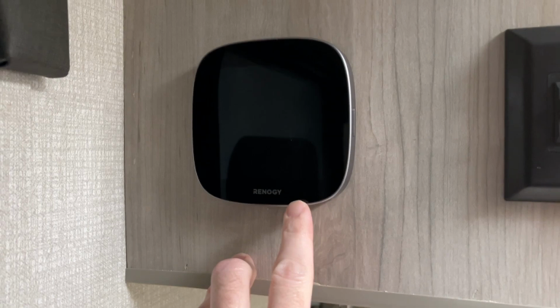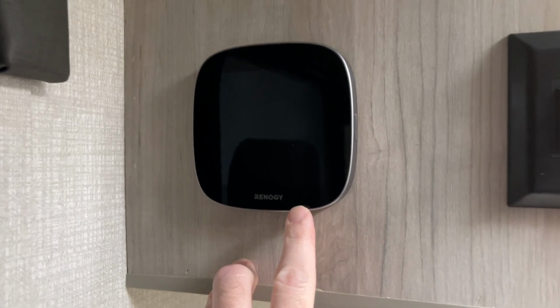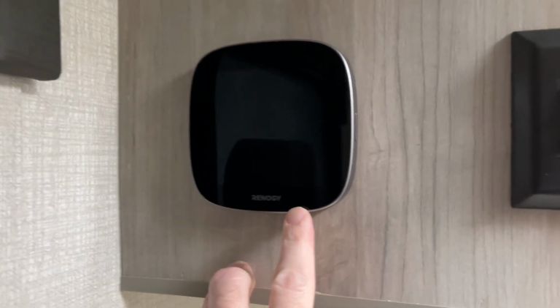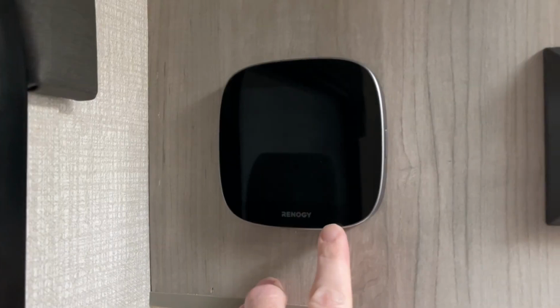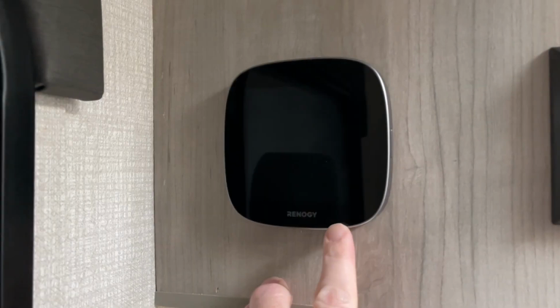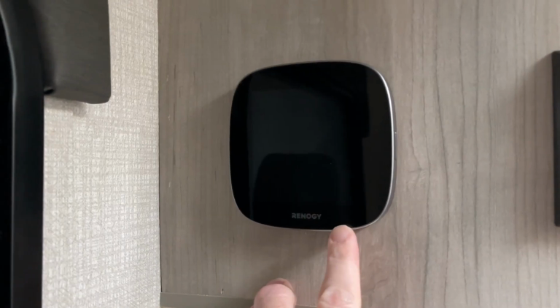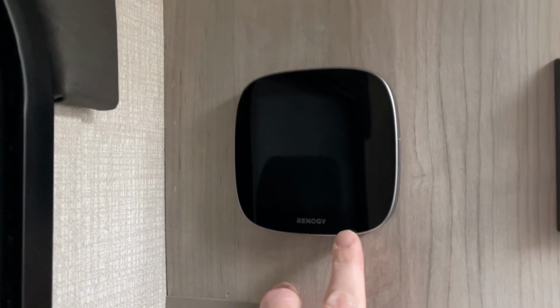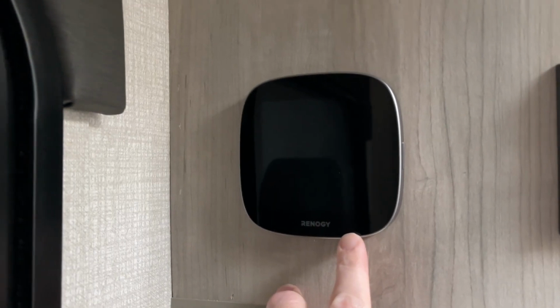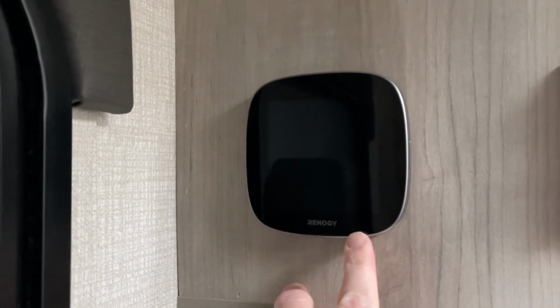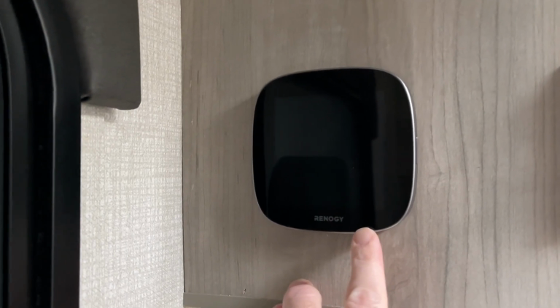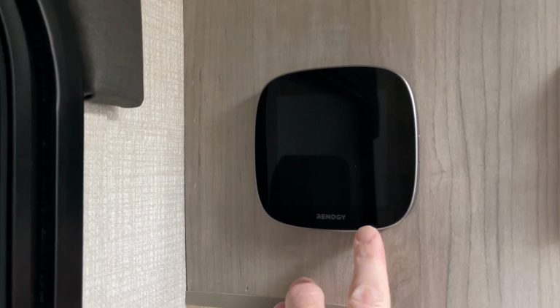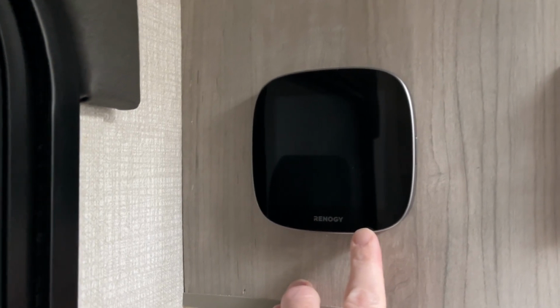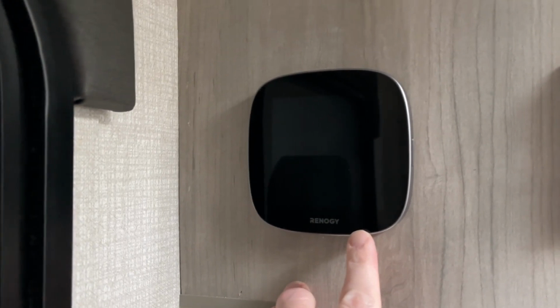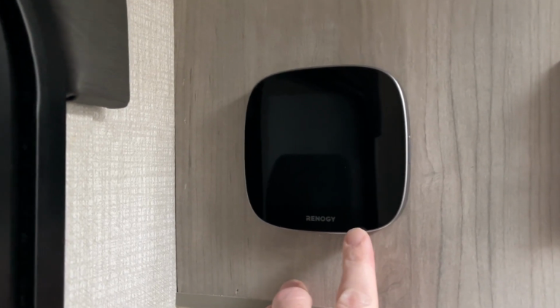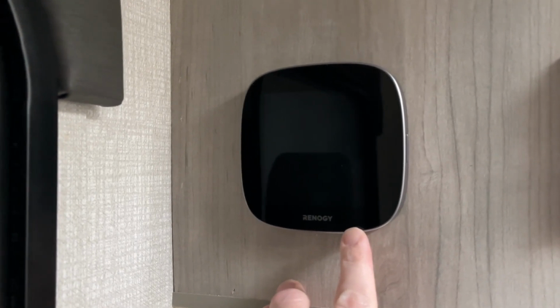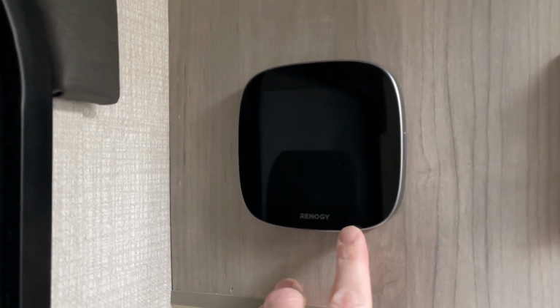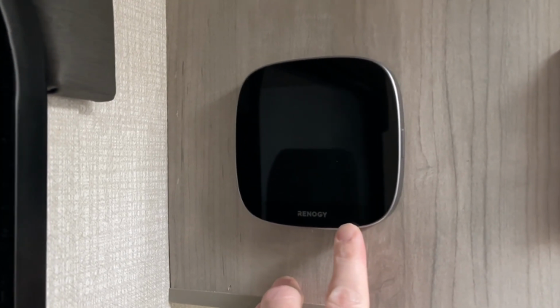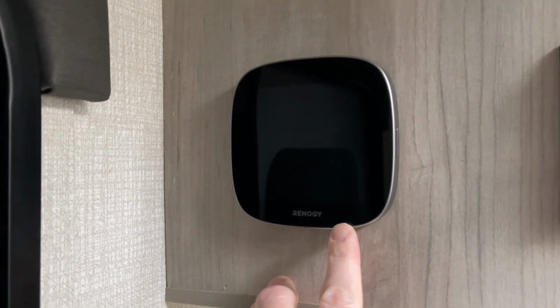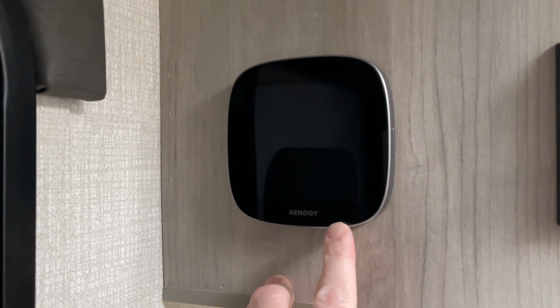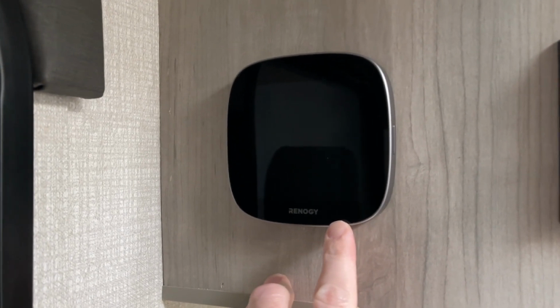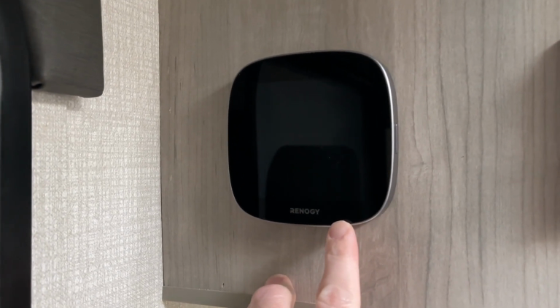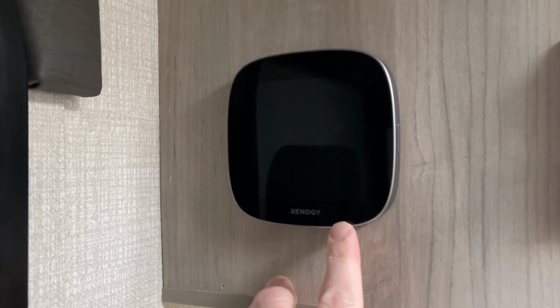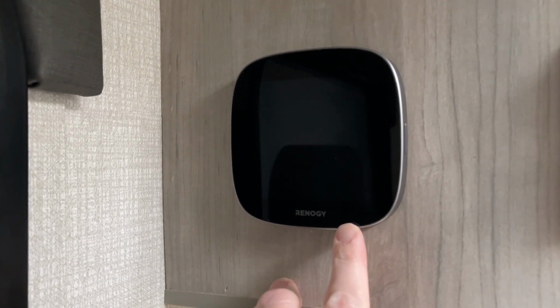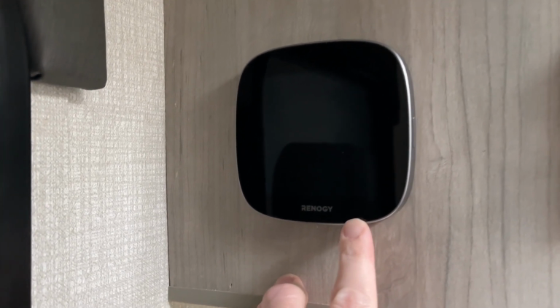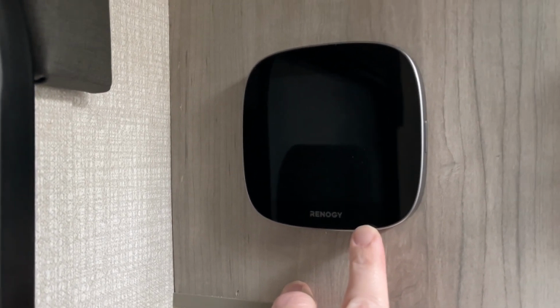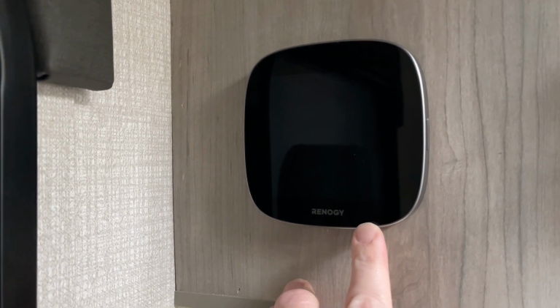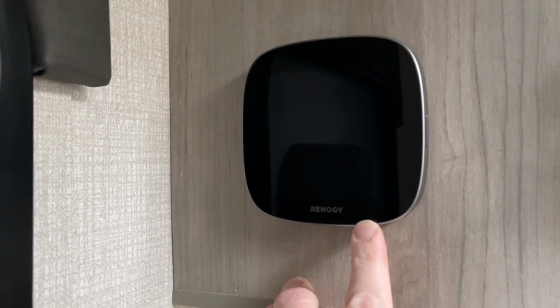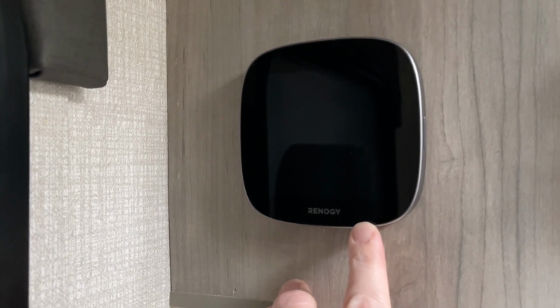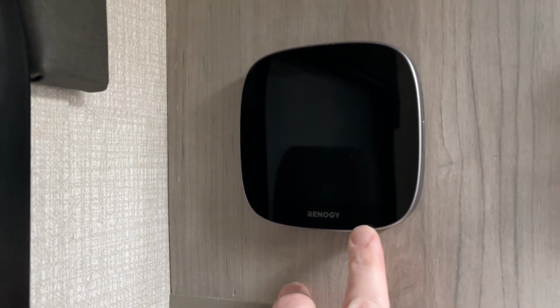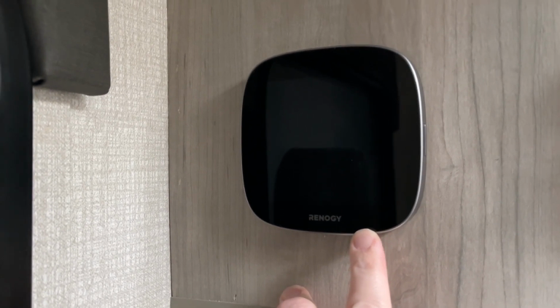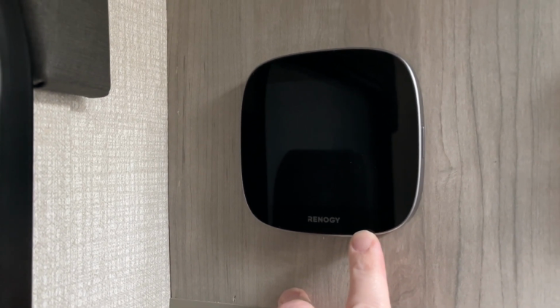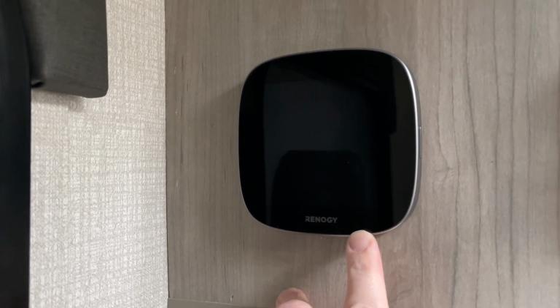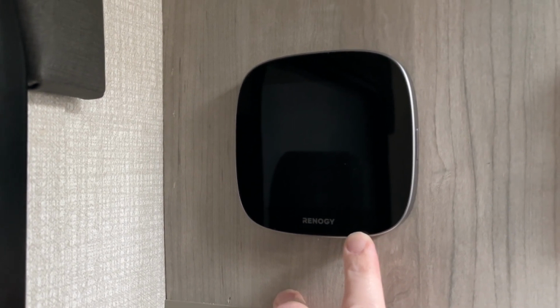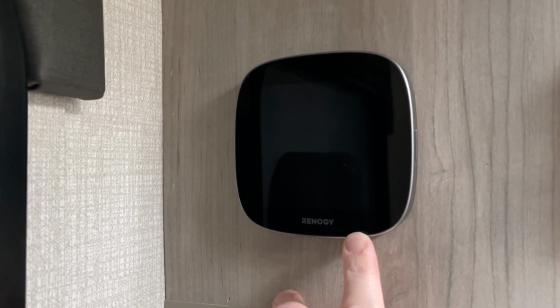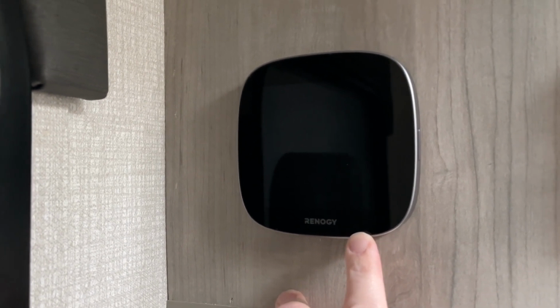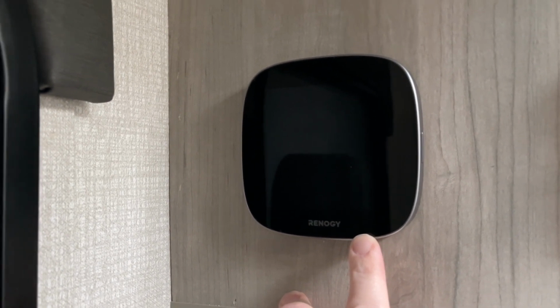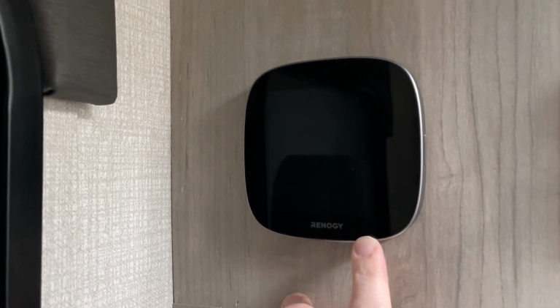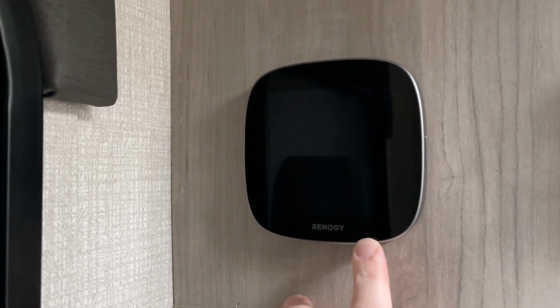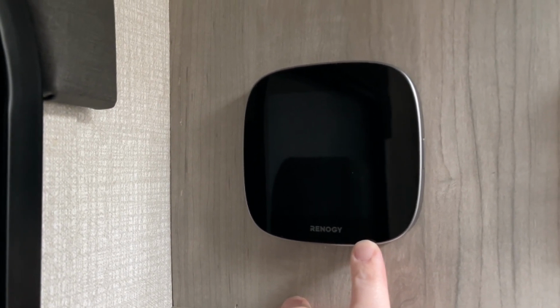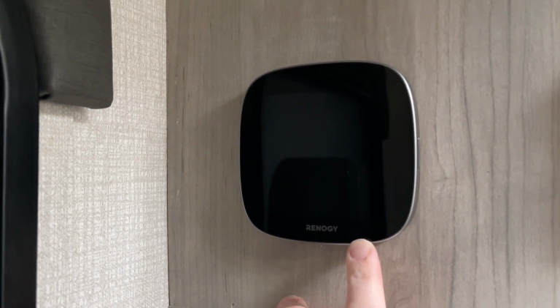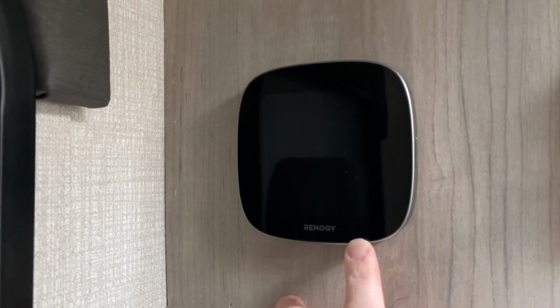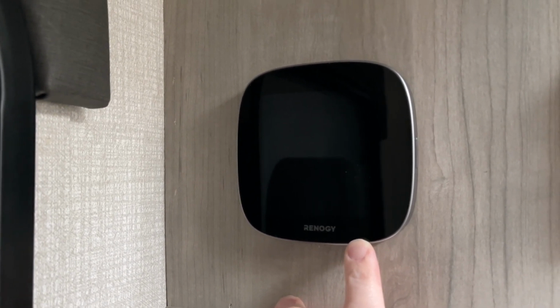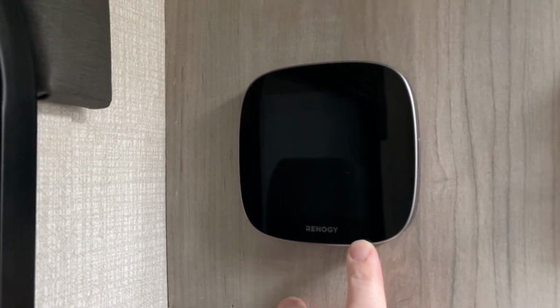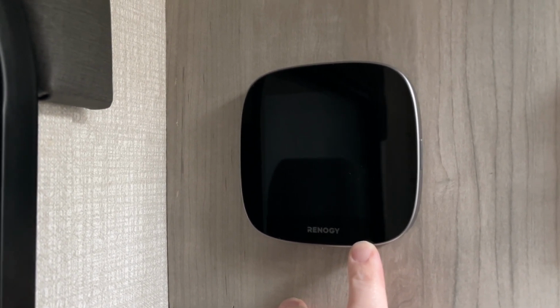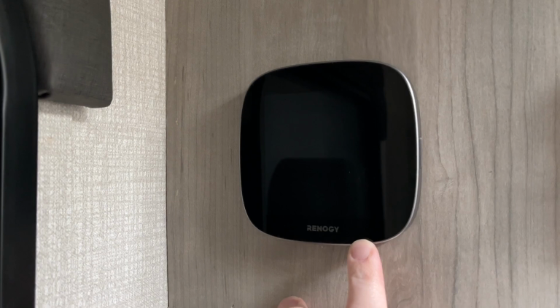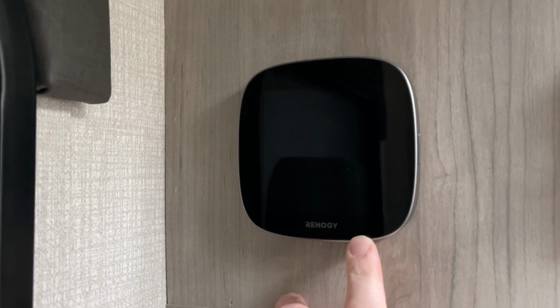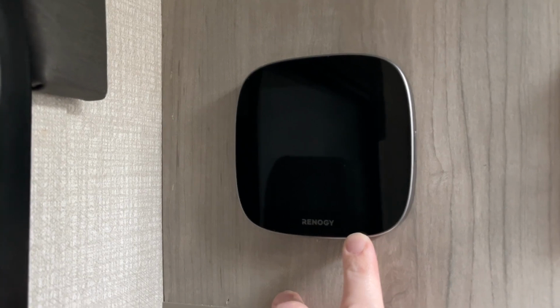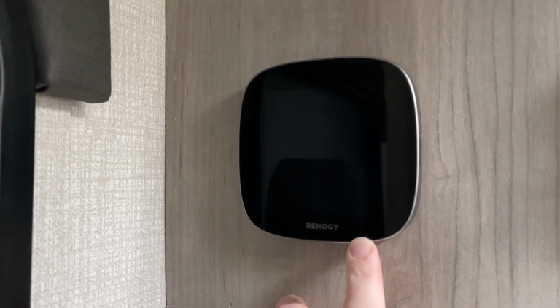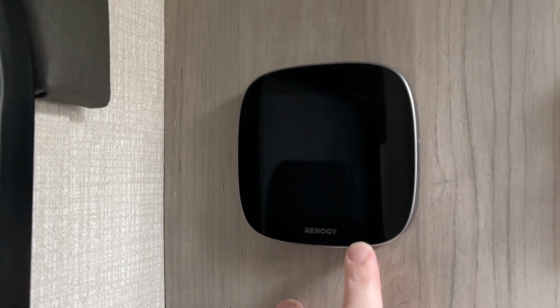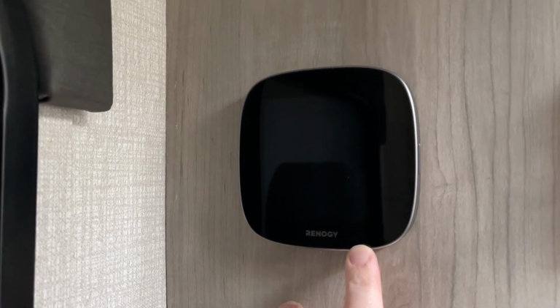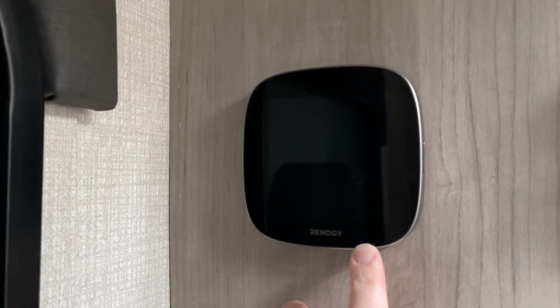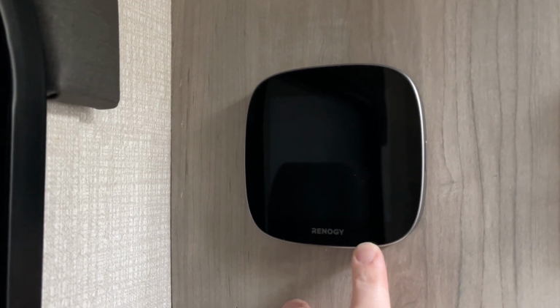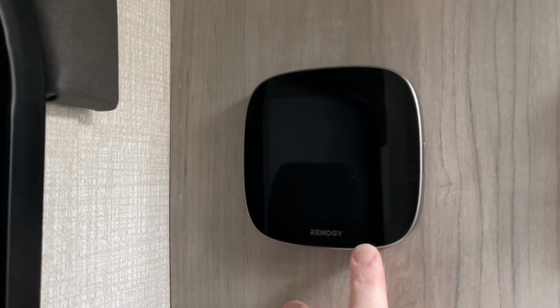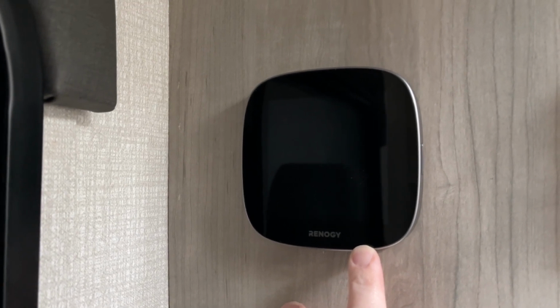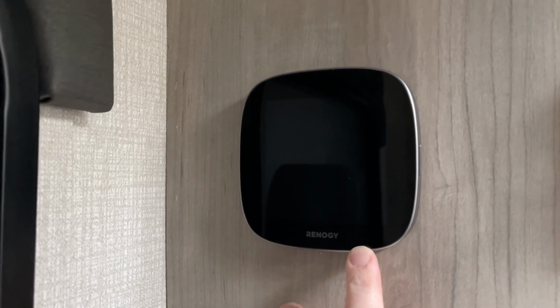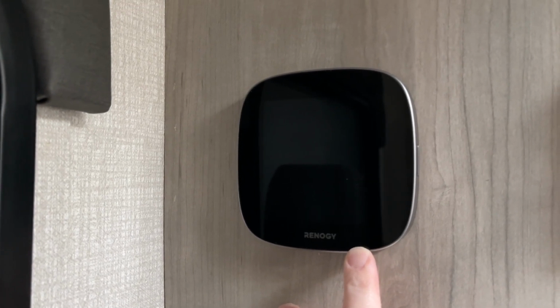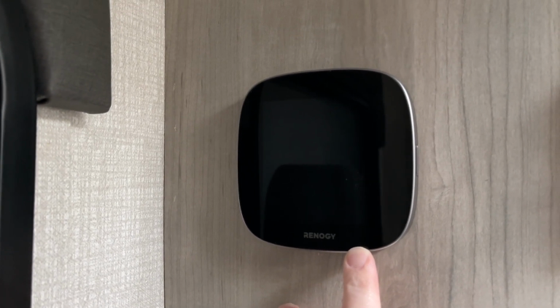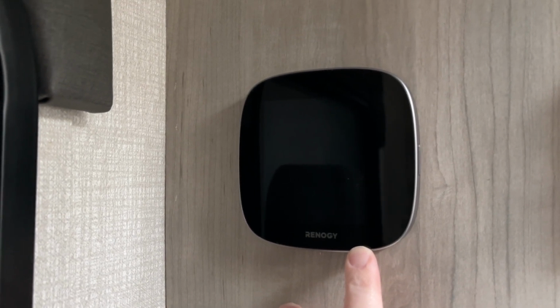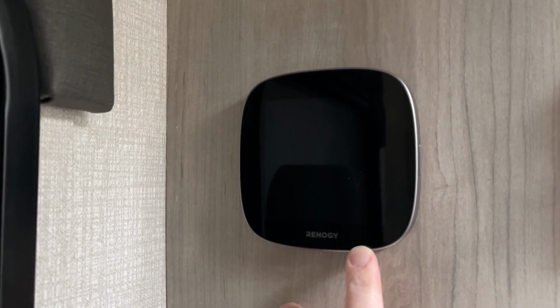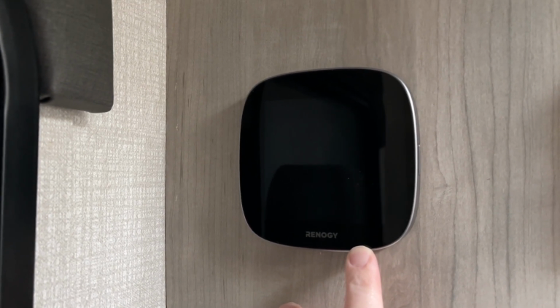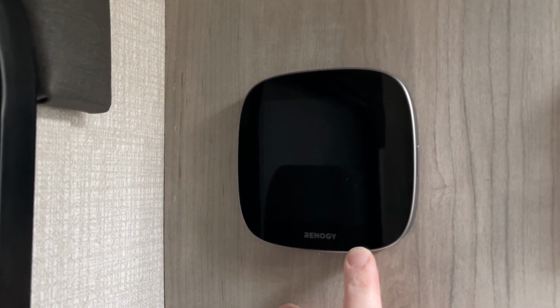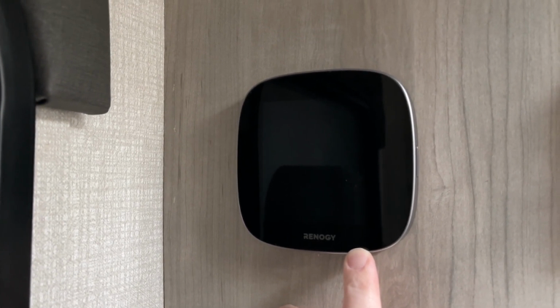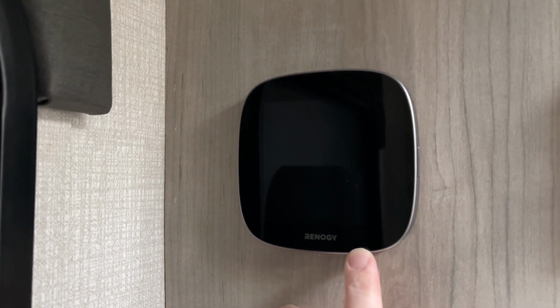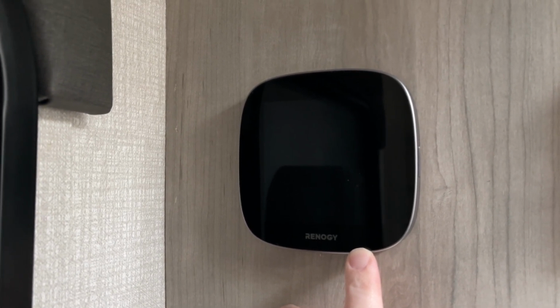Welcome. I've previously installed this Renegy OneCore system in my 2021 KZ Escape E17 hatch. In this video, I'm going to be setting up the leveling feature.